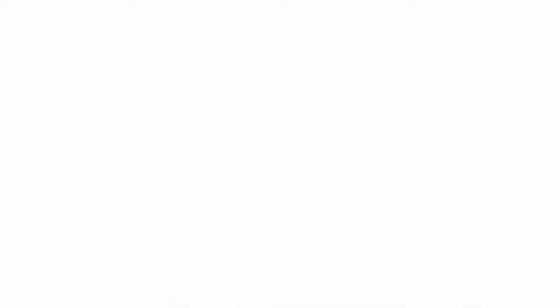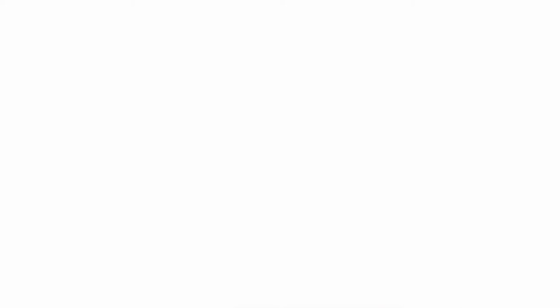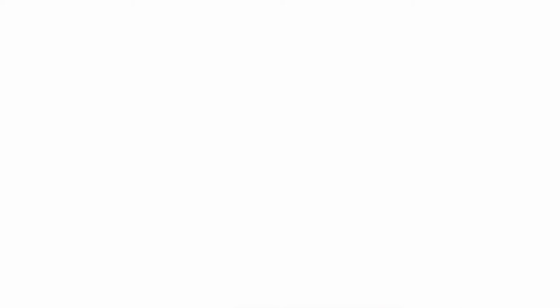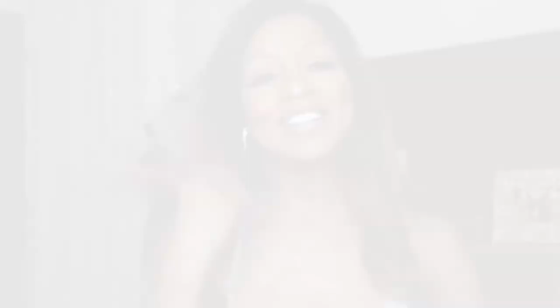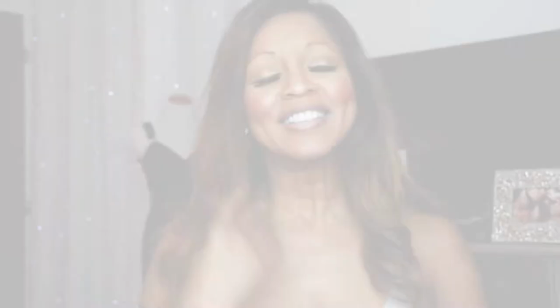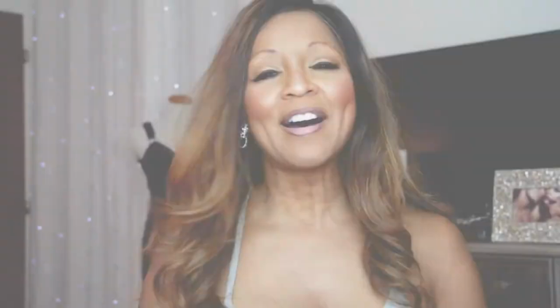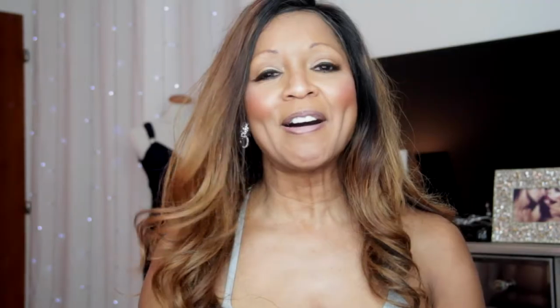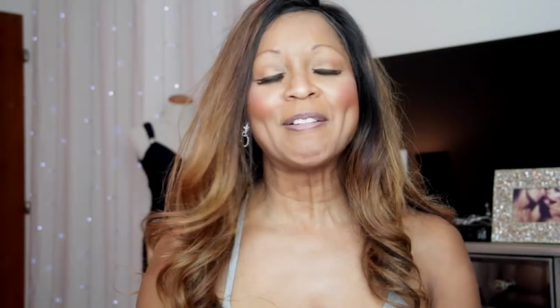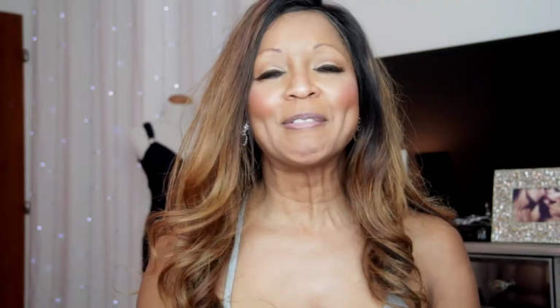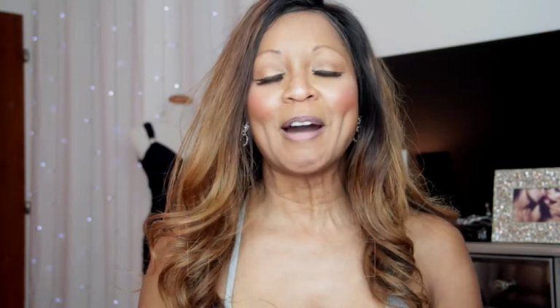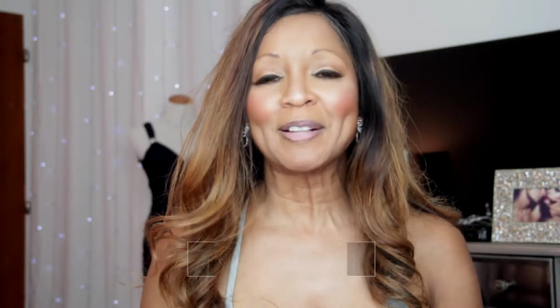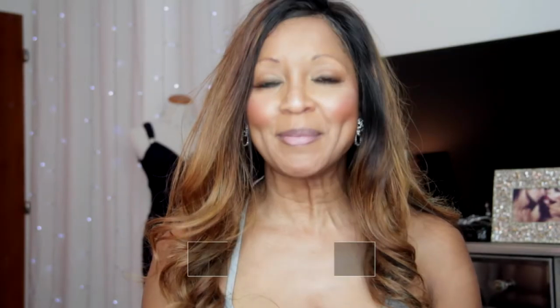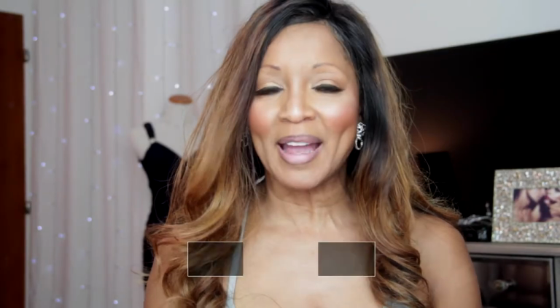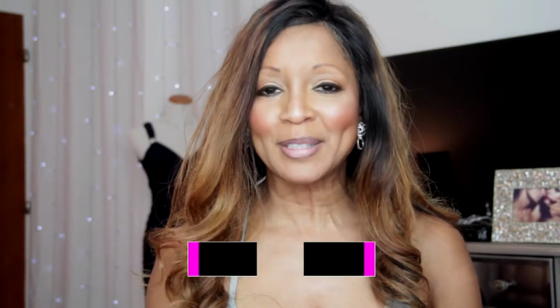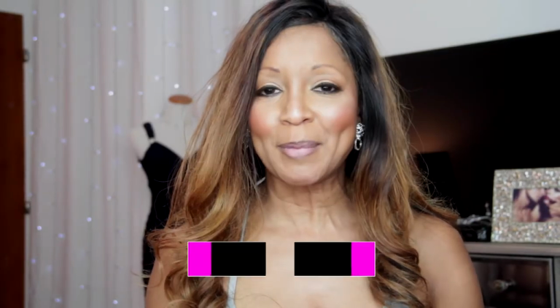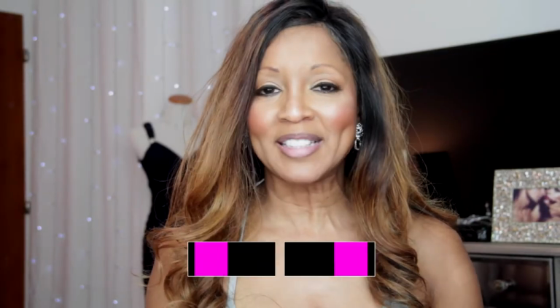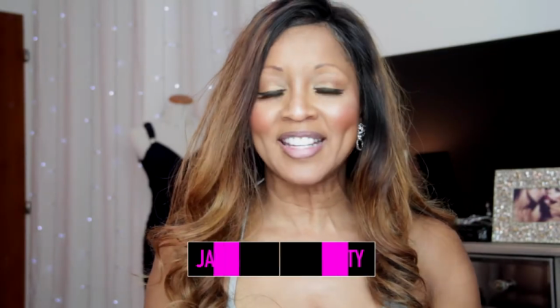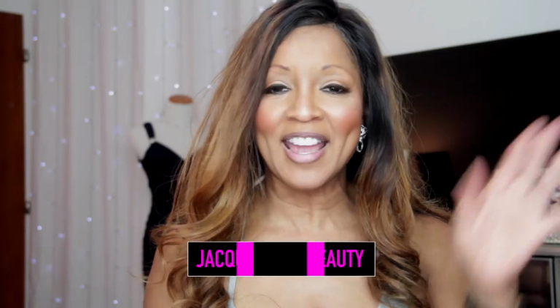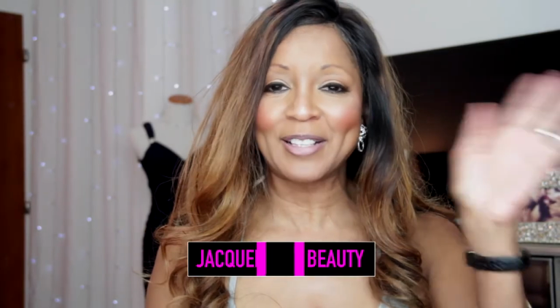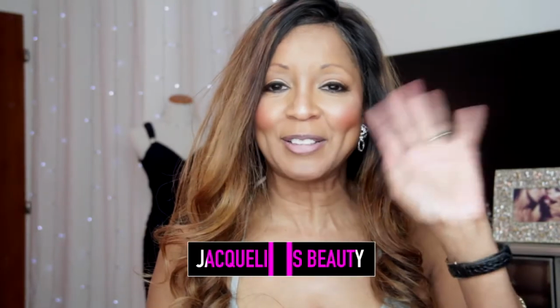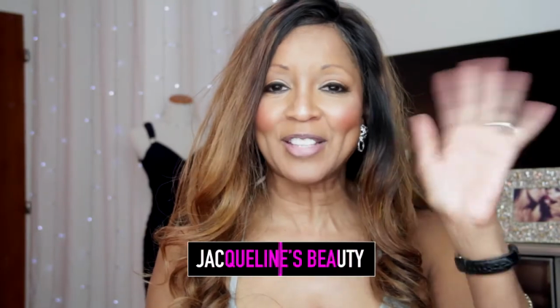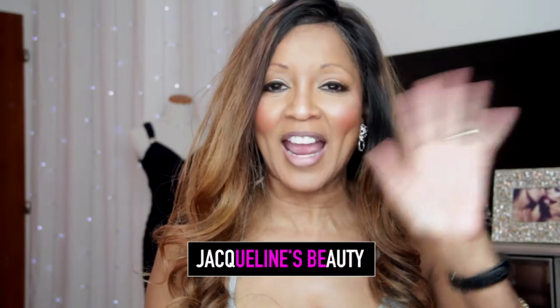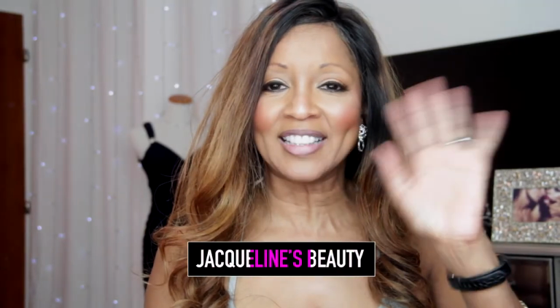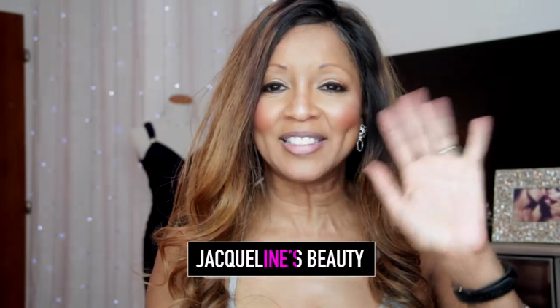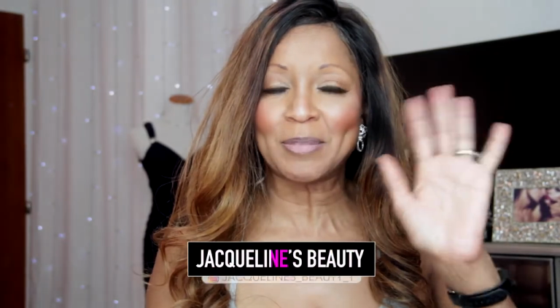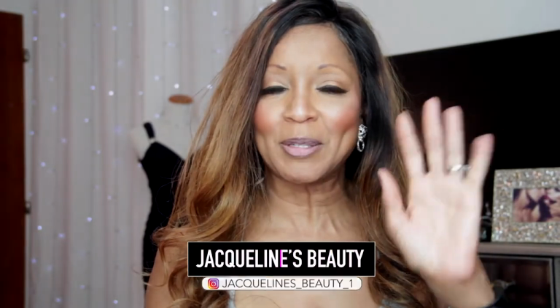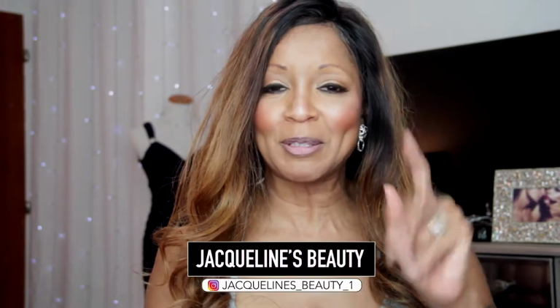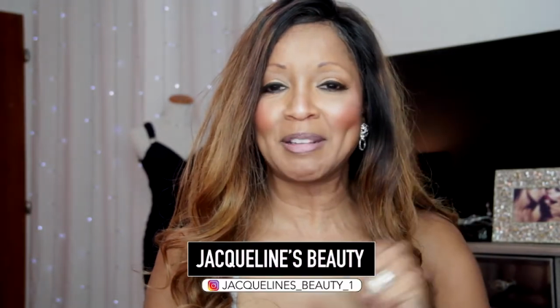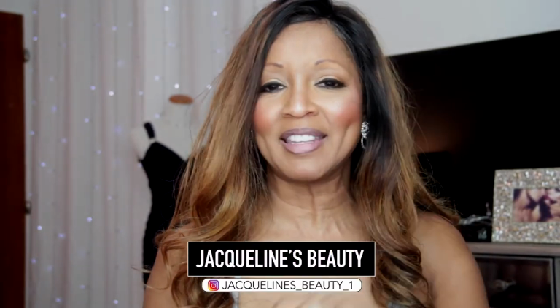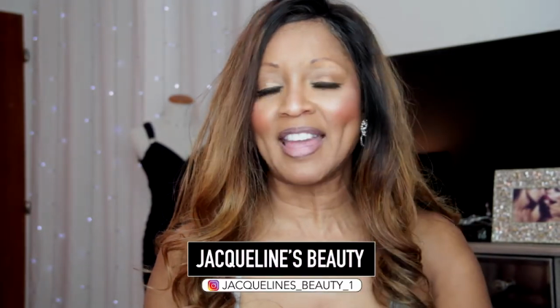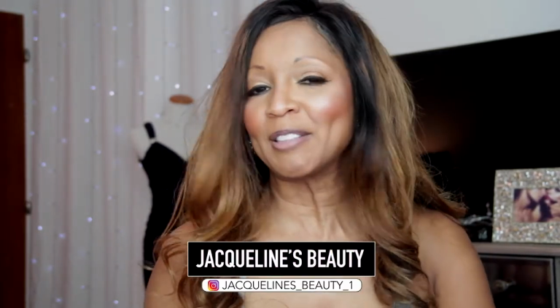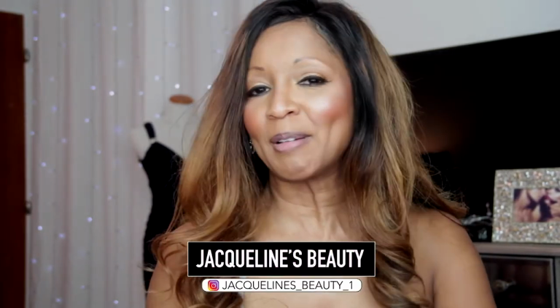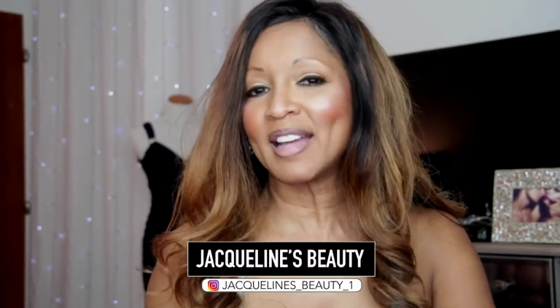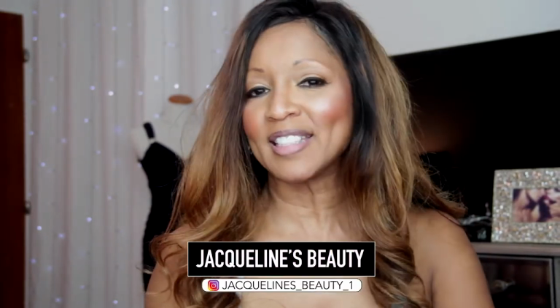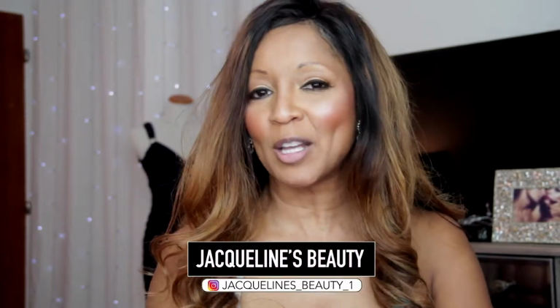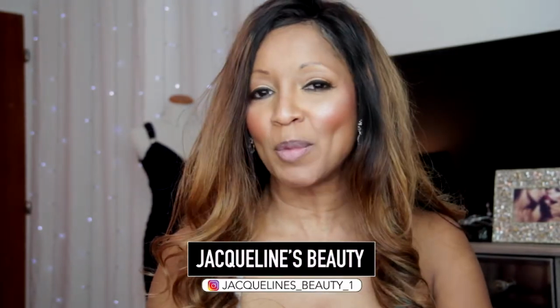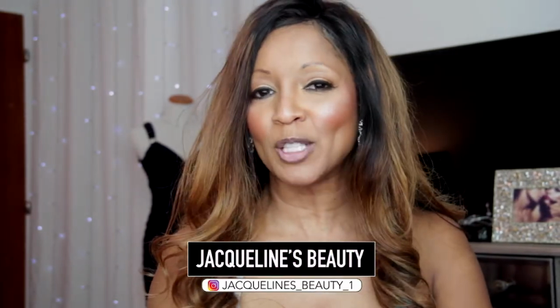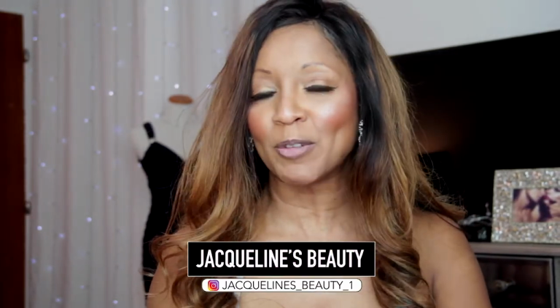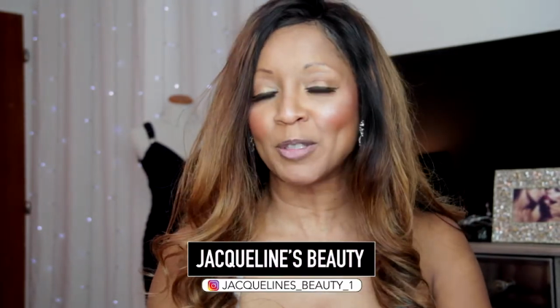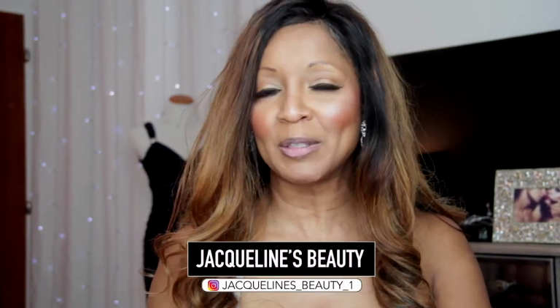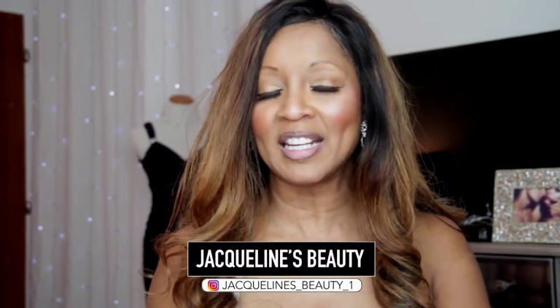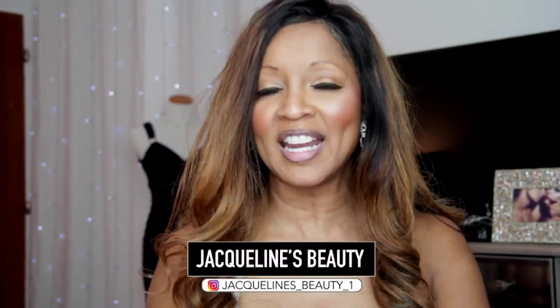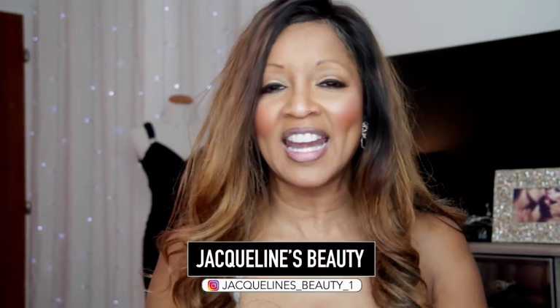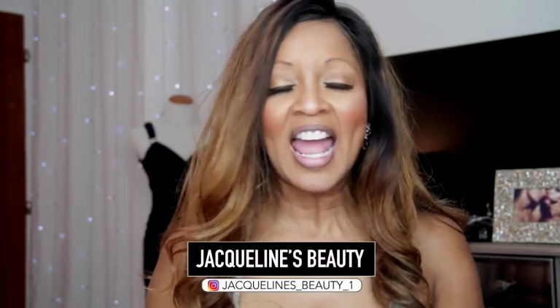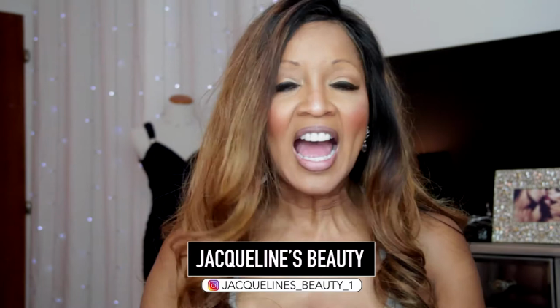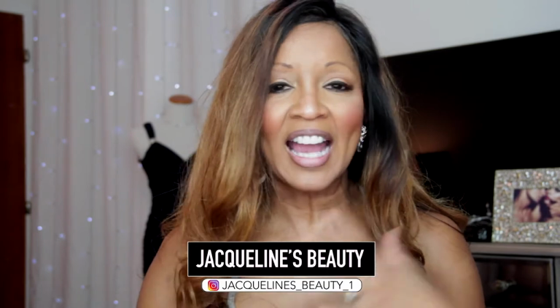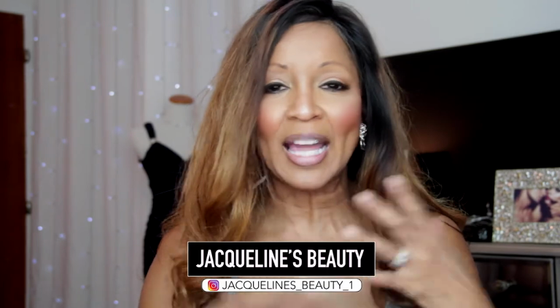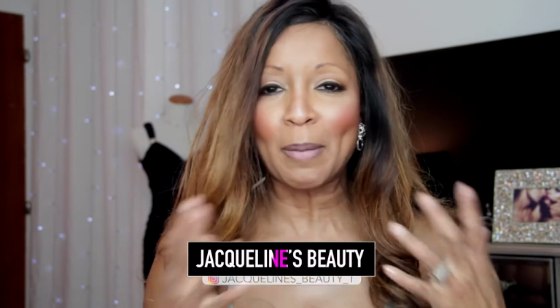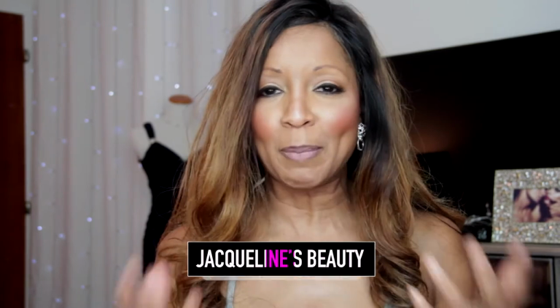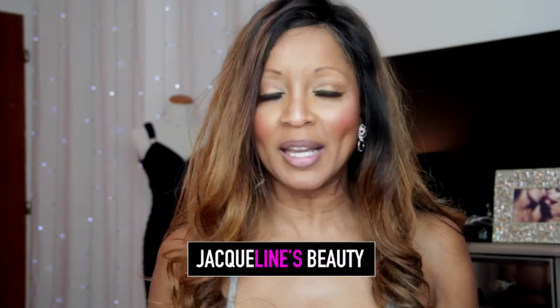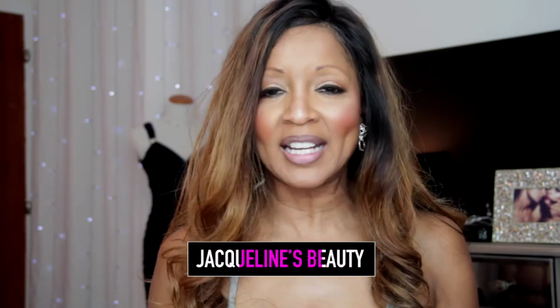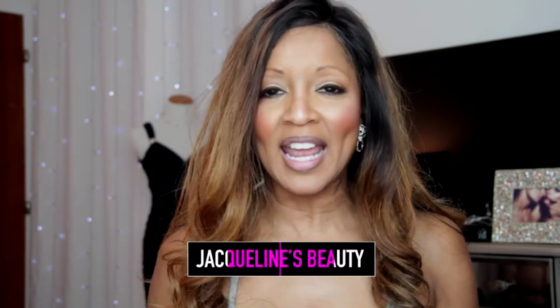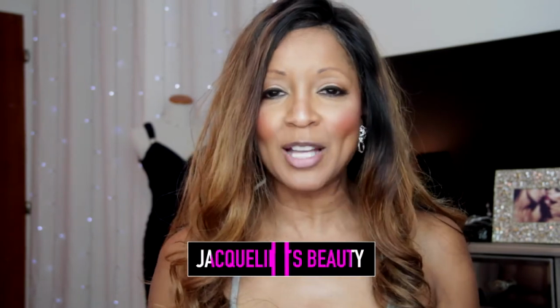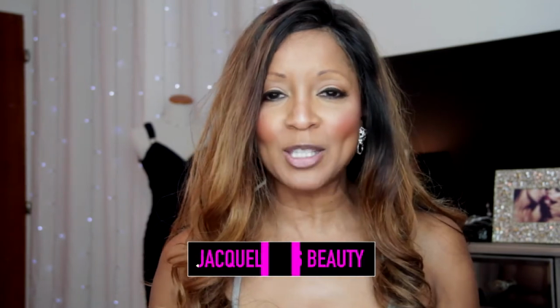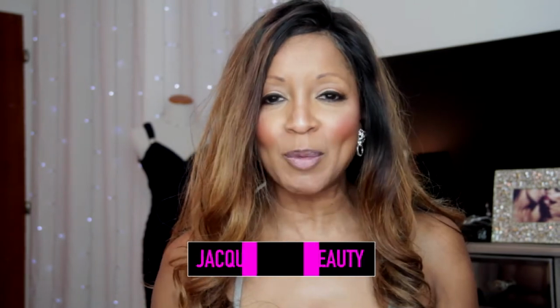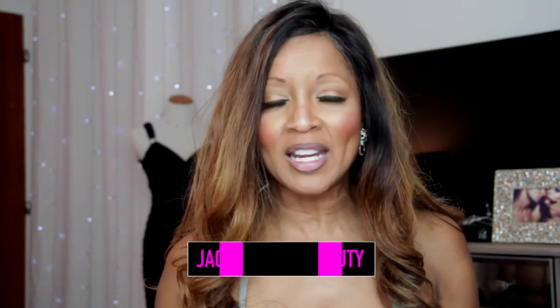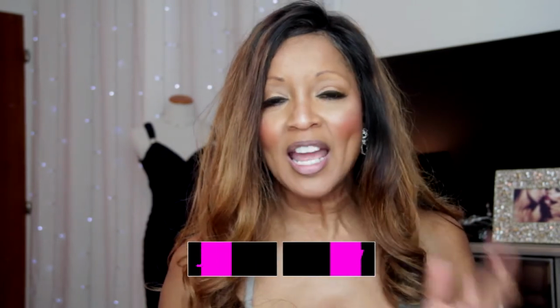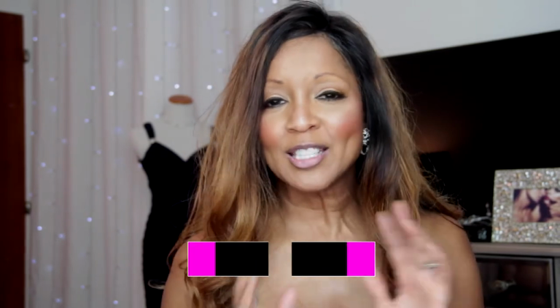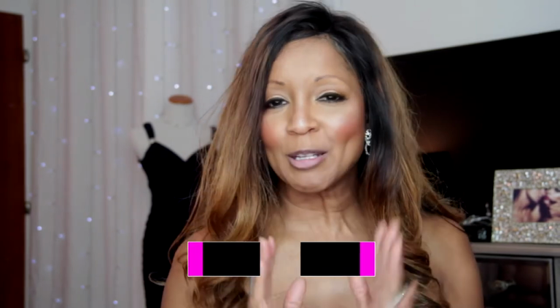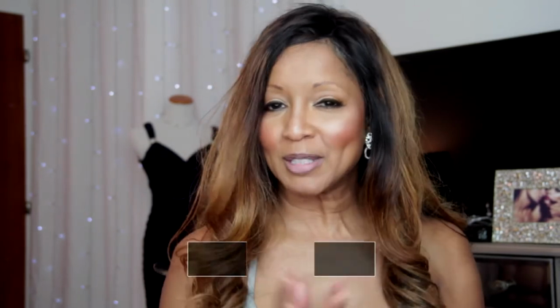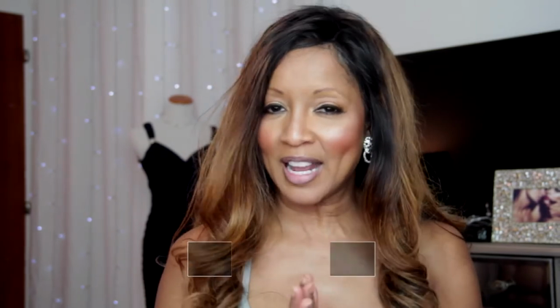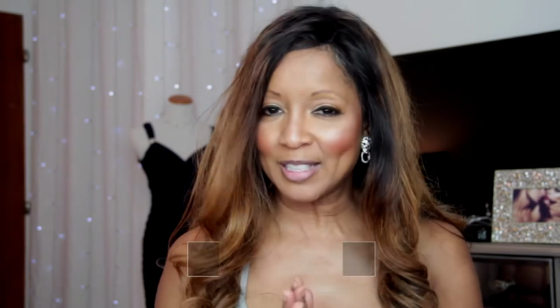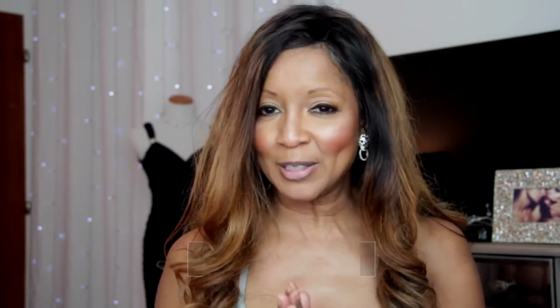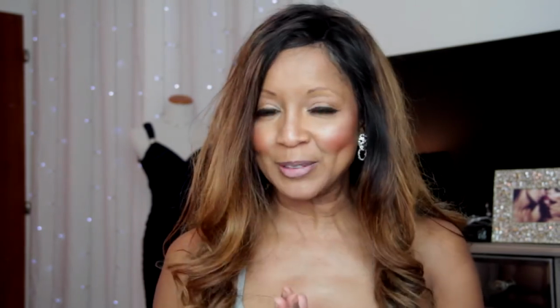Hello, welcome back to my channel, Jacqueline's Beauty. Thank you guys so much for tuning in. I got a big announcement, so stay tuned.